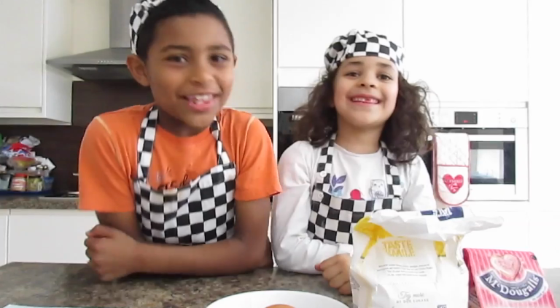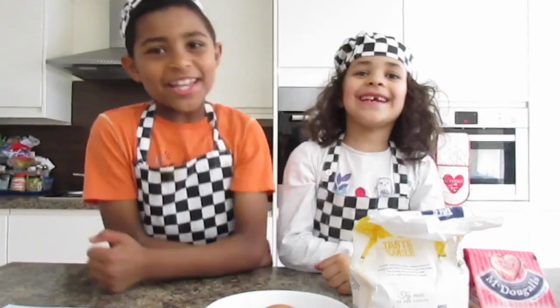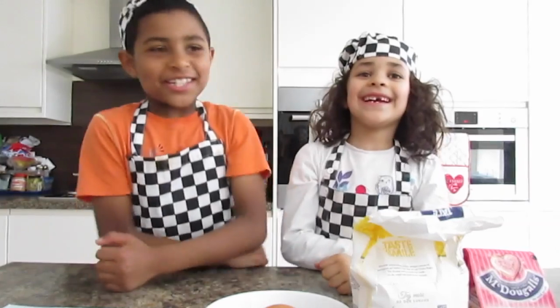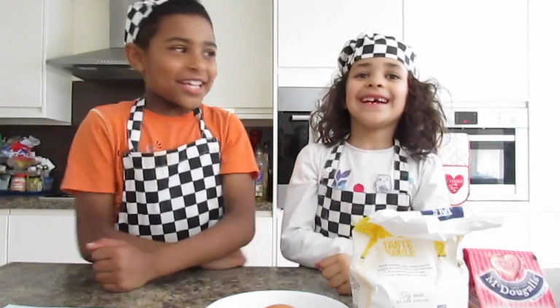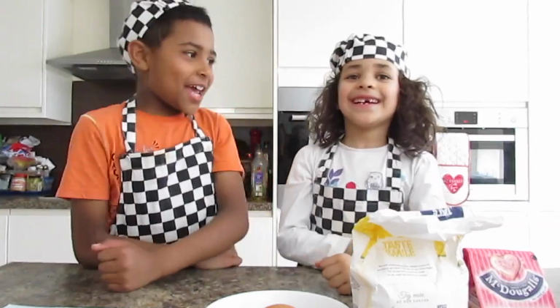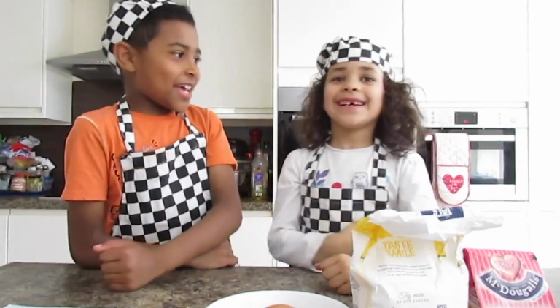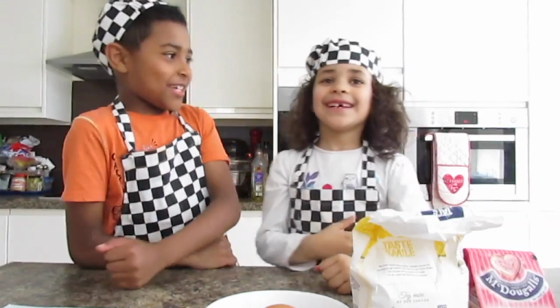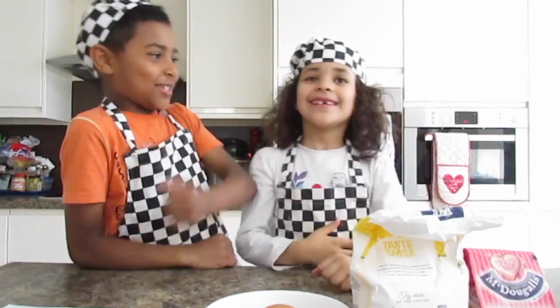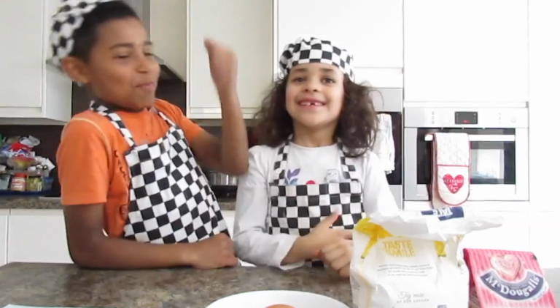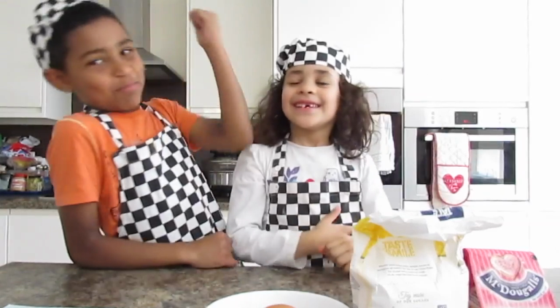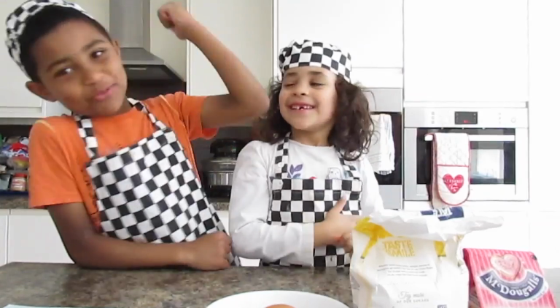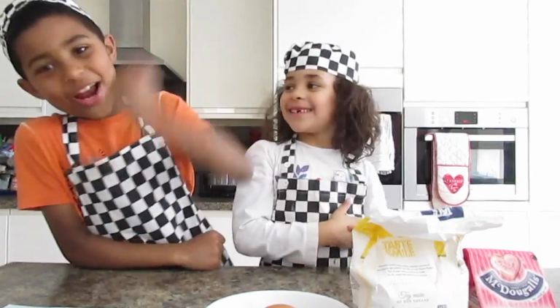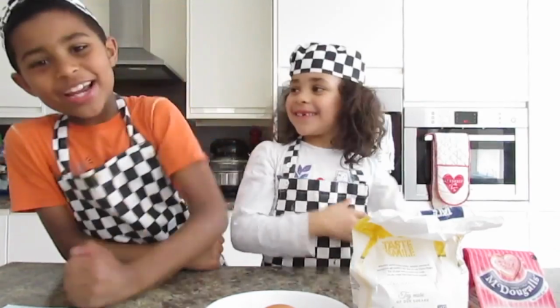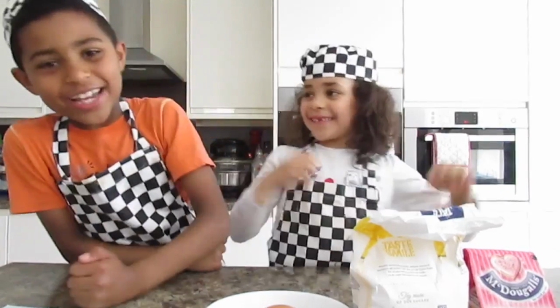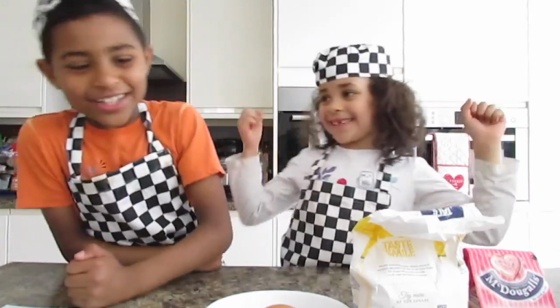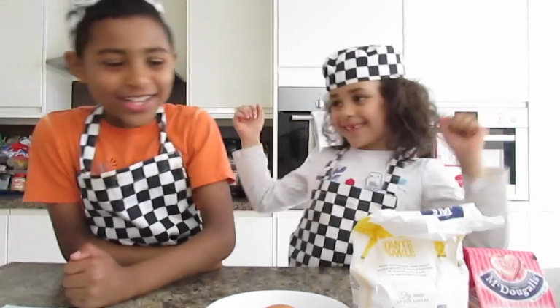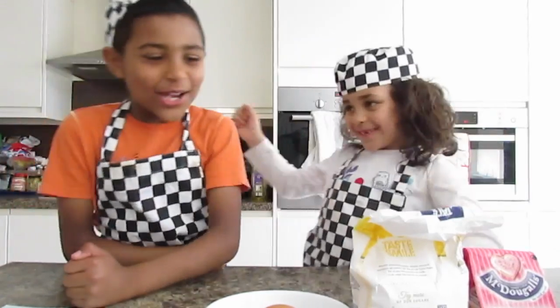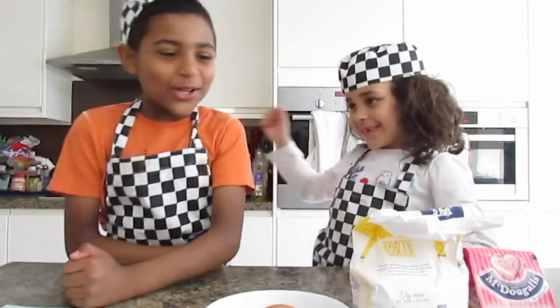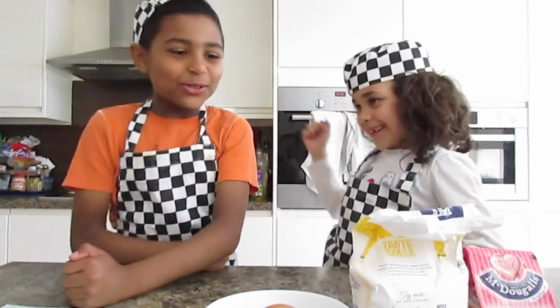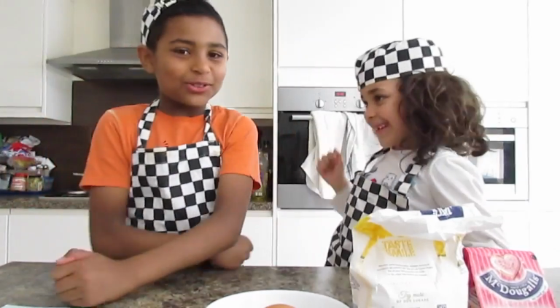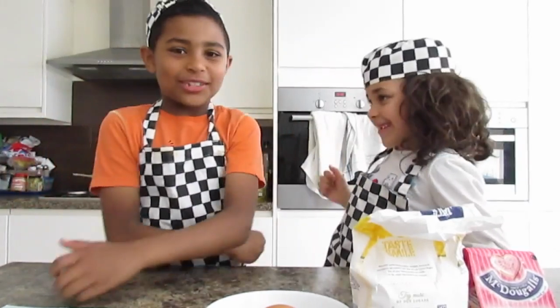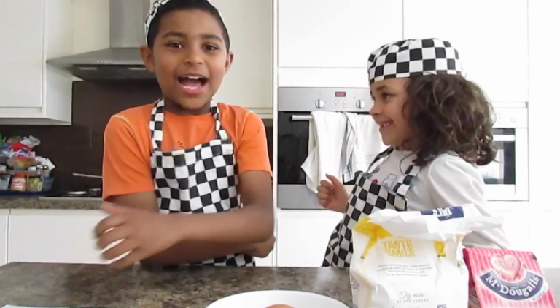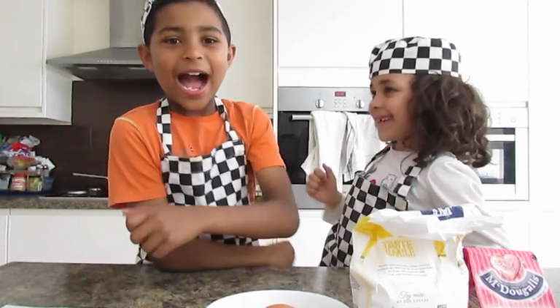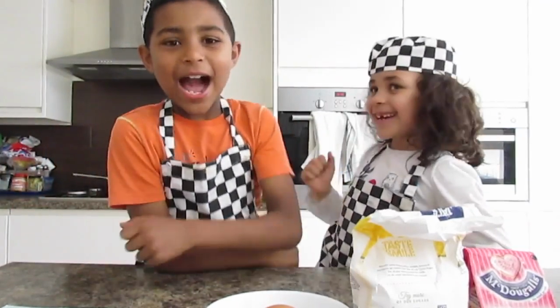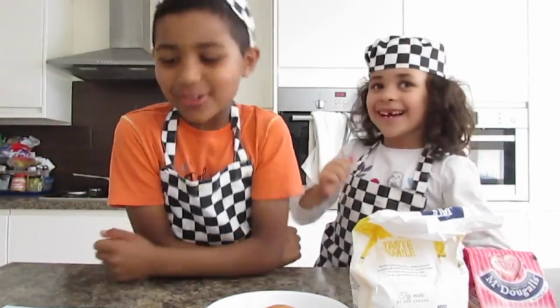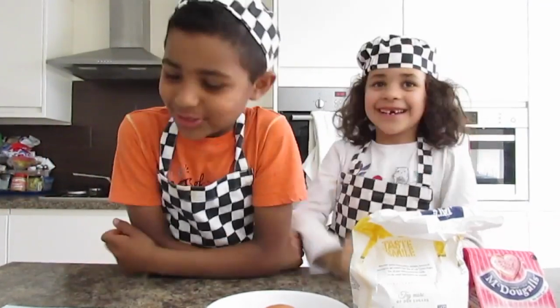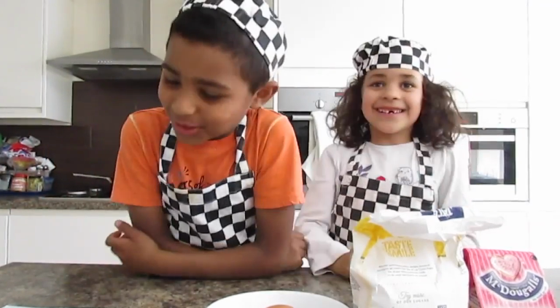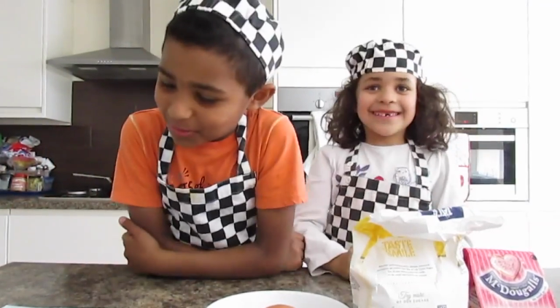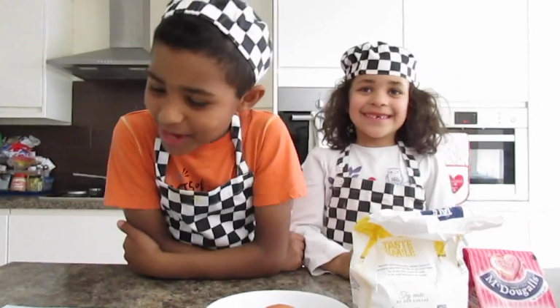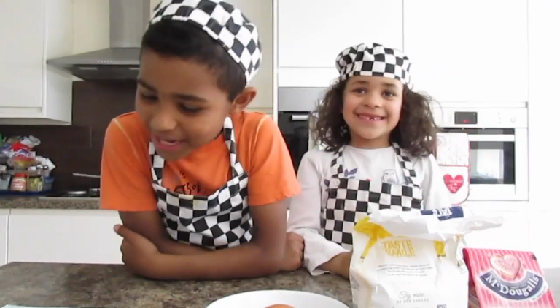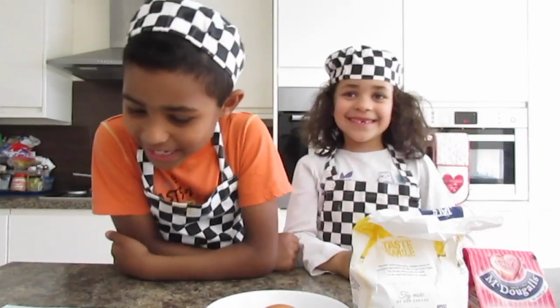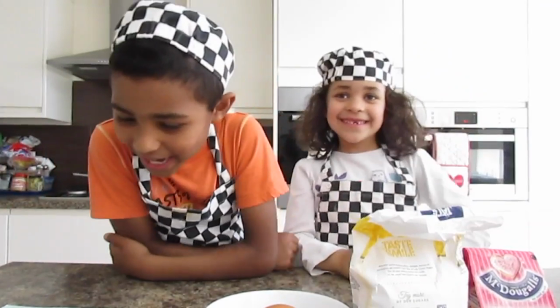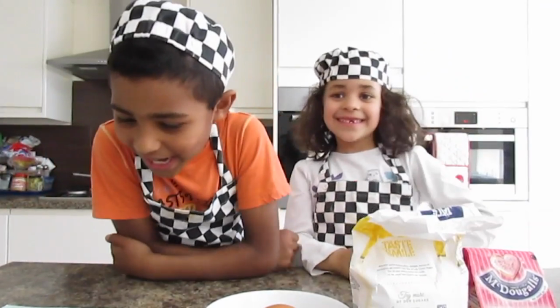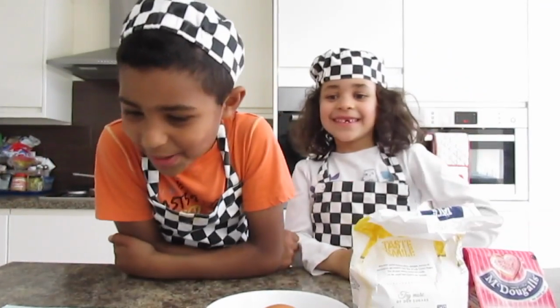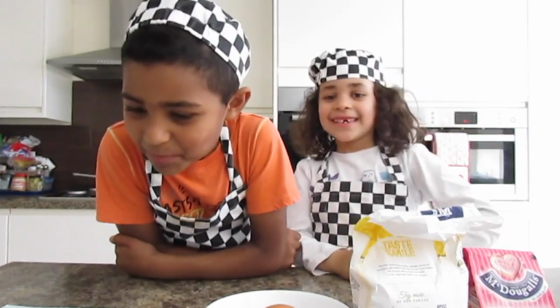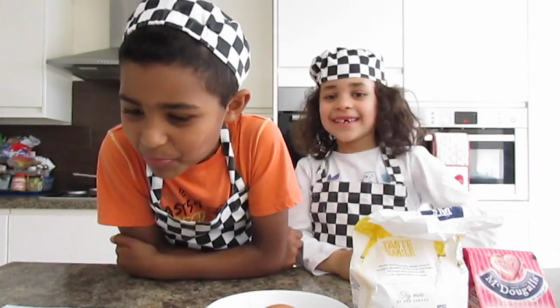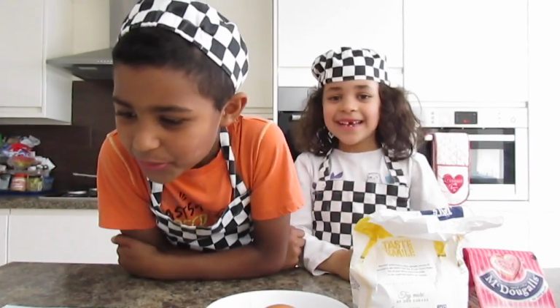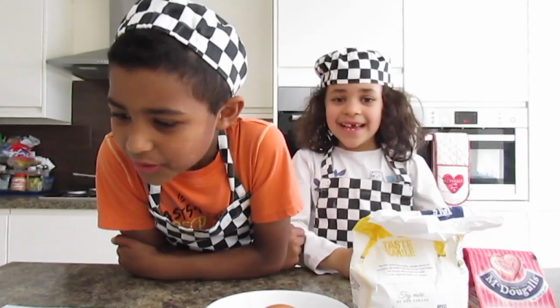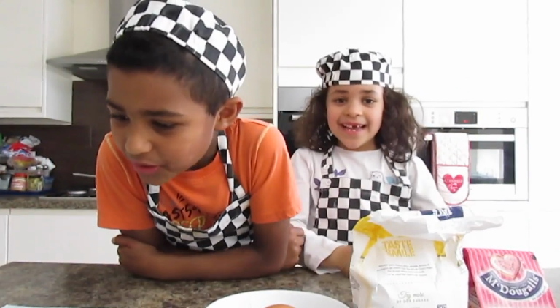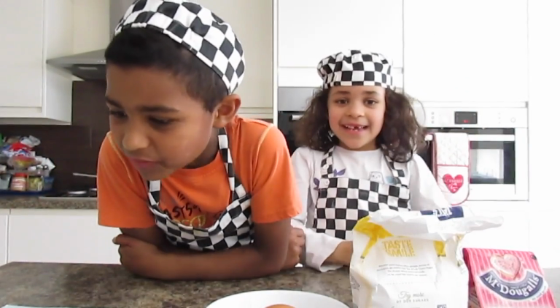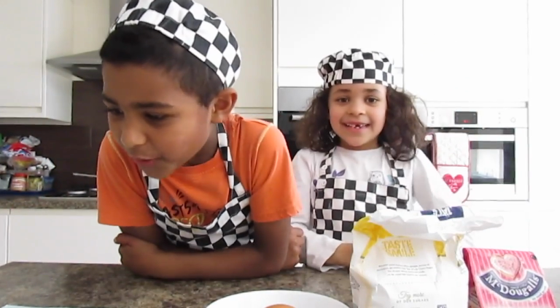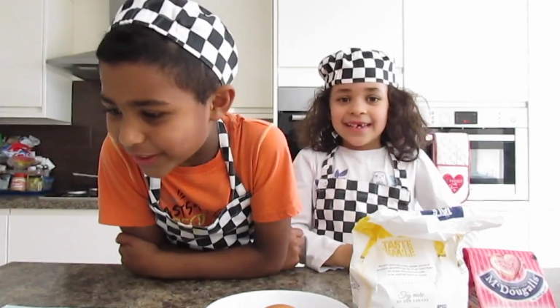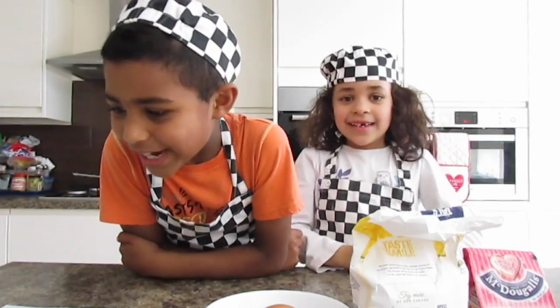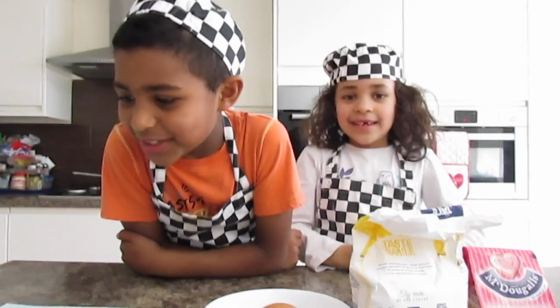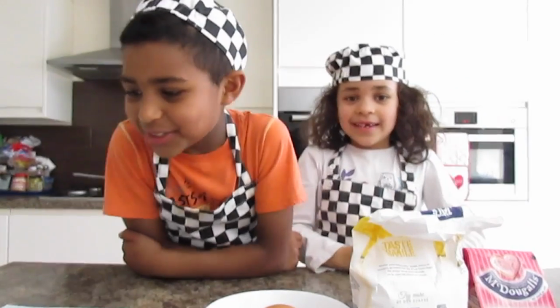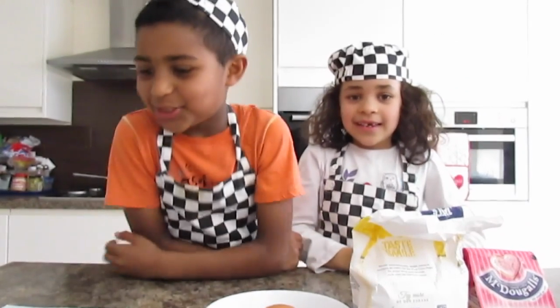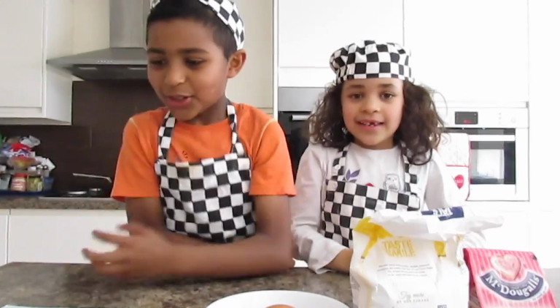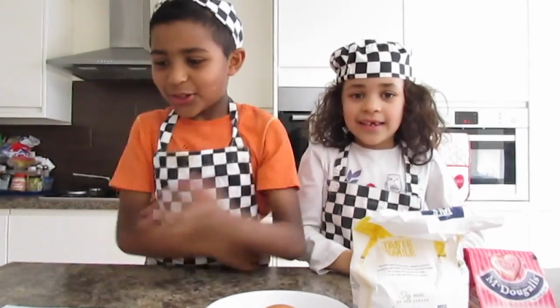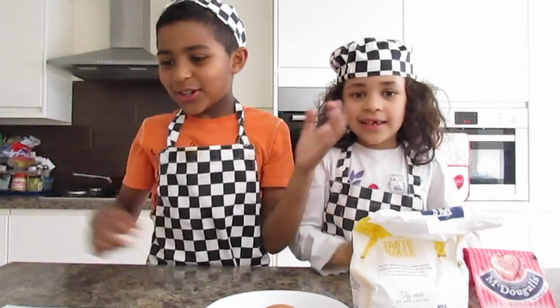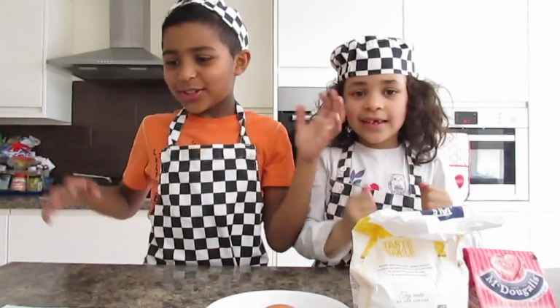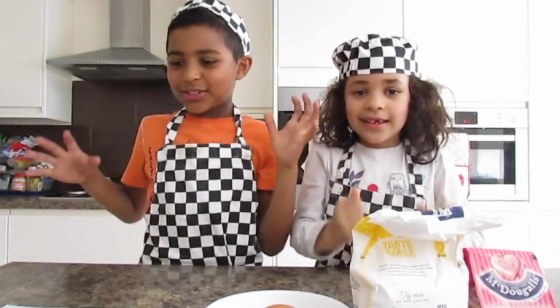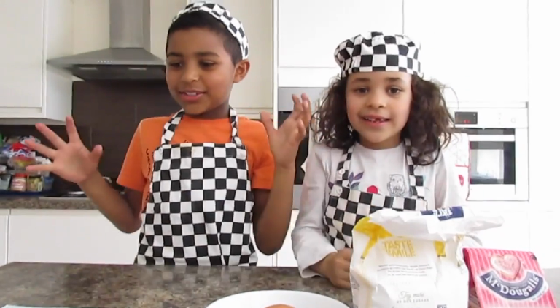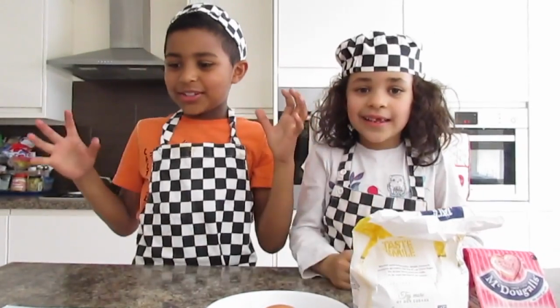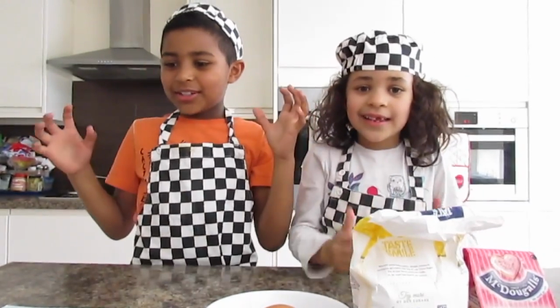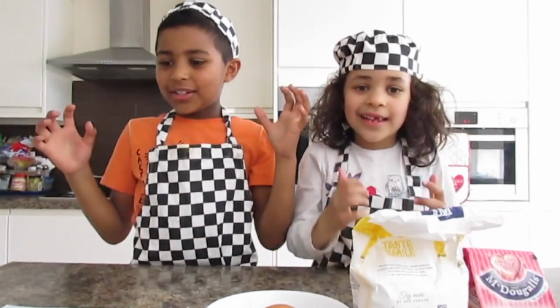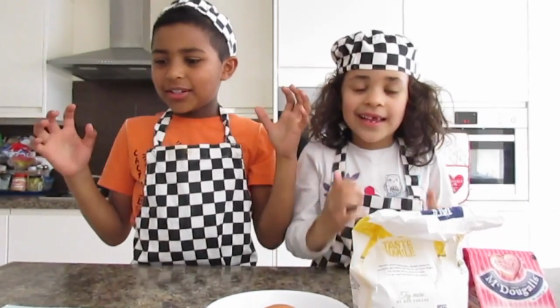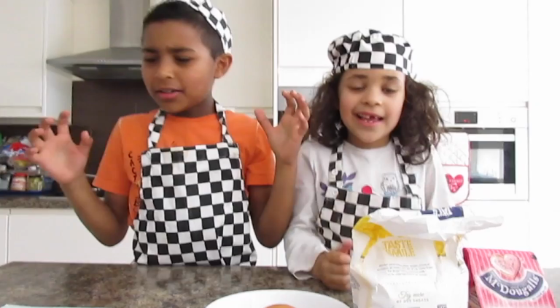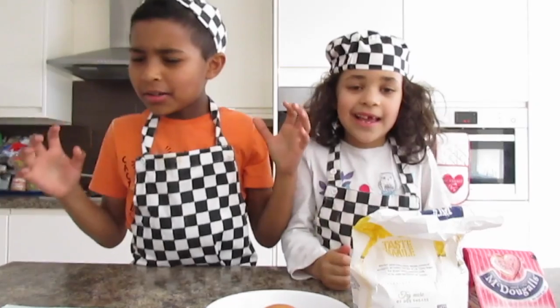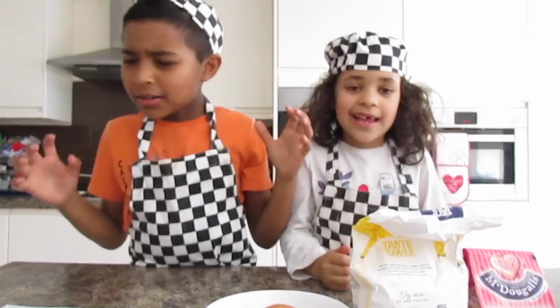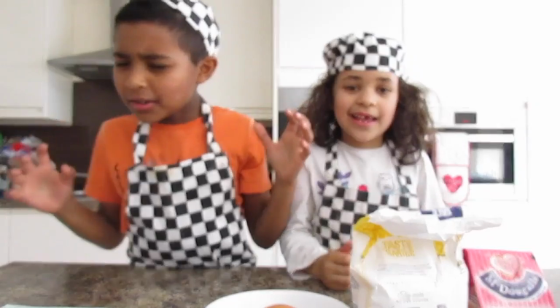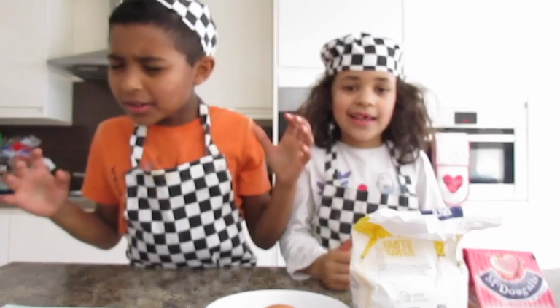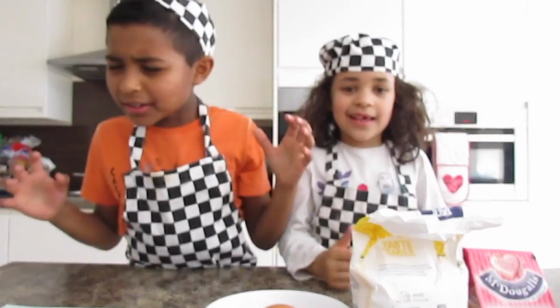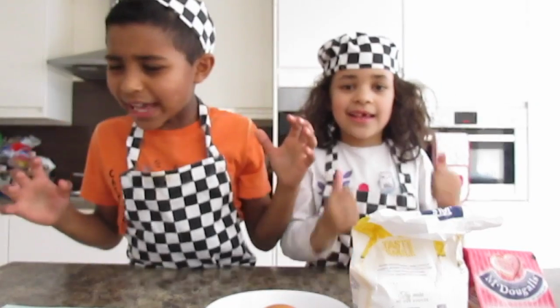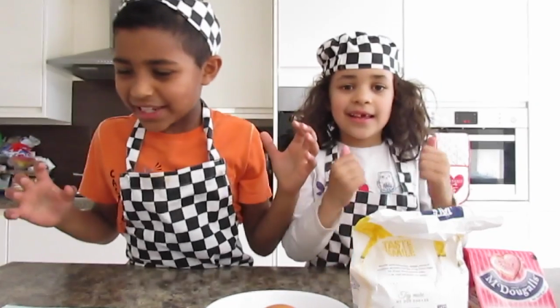This is Breaking News! How to make a Volcano Chocolate Cake.